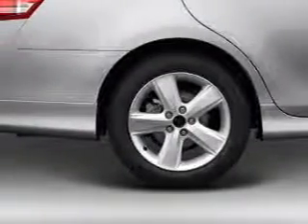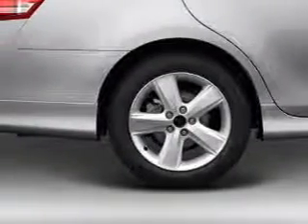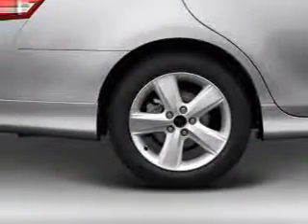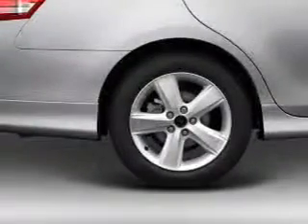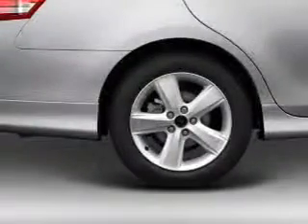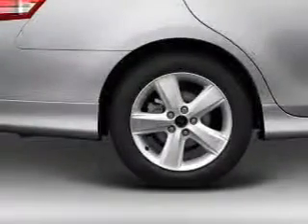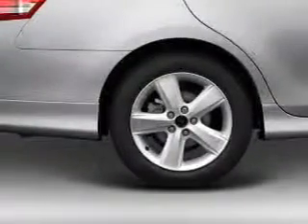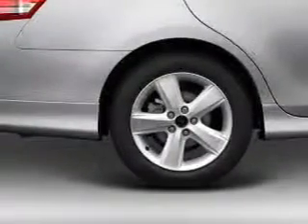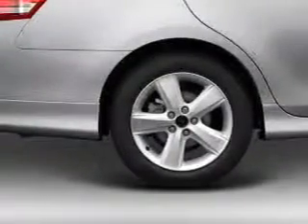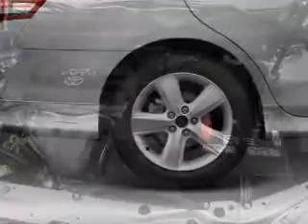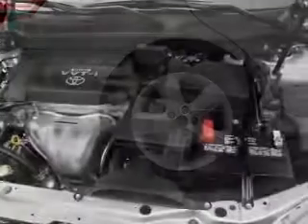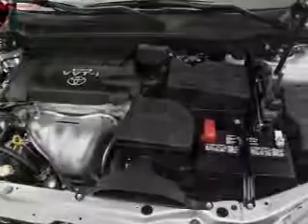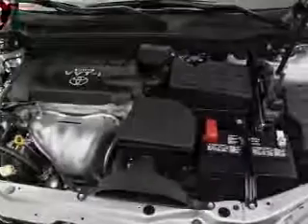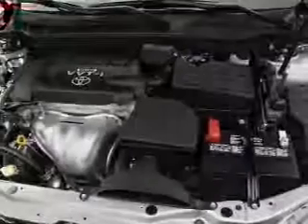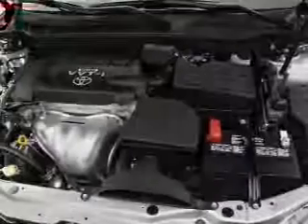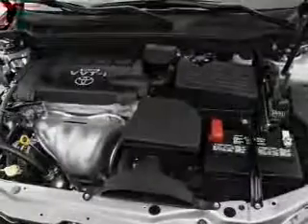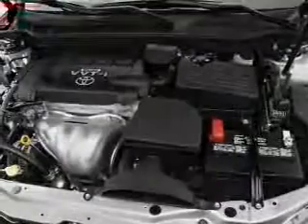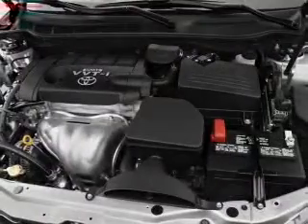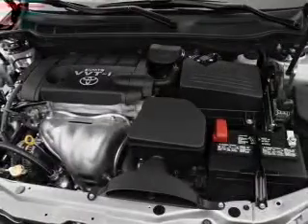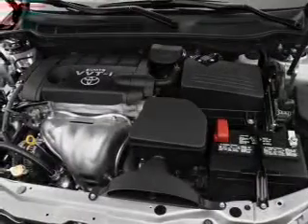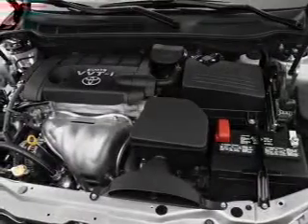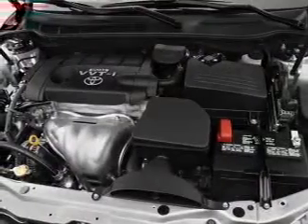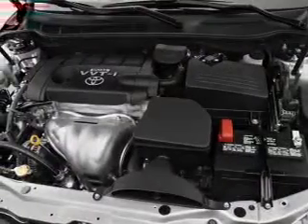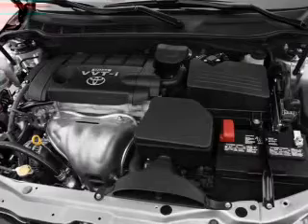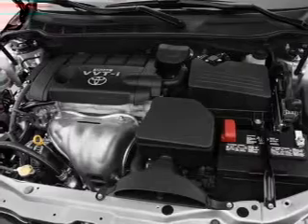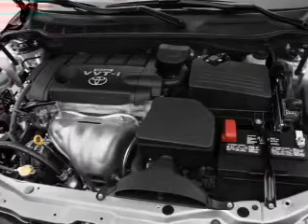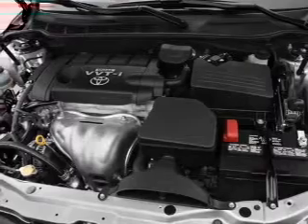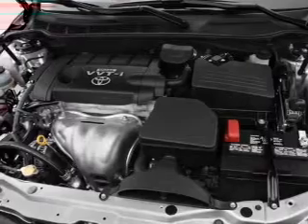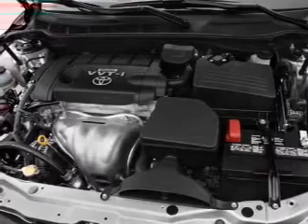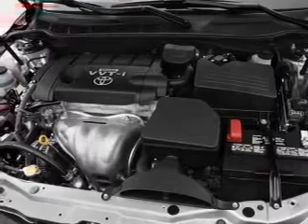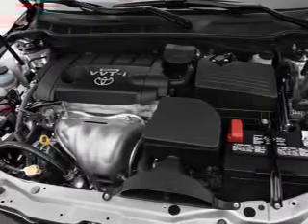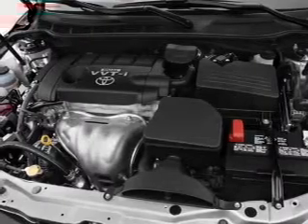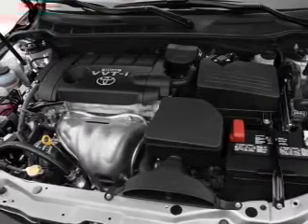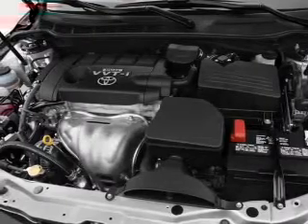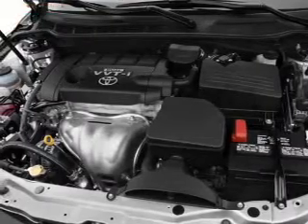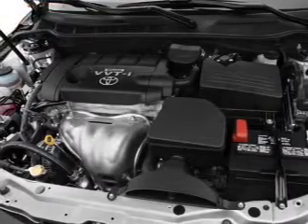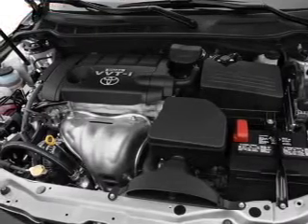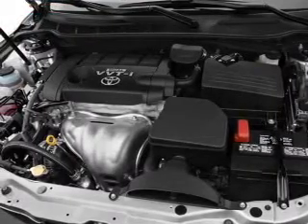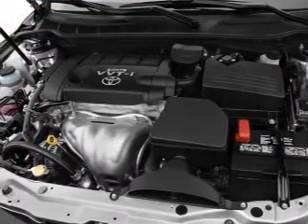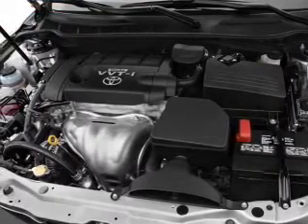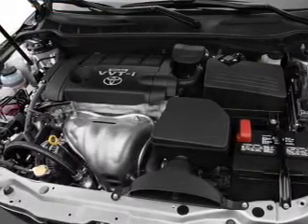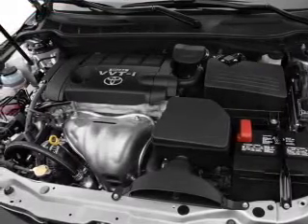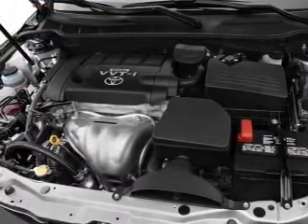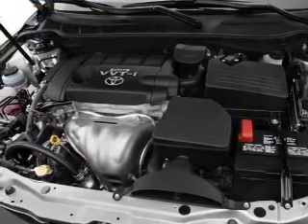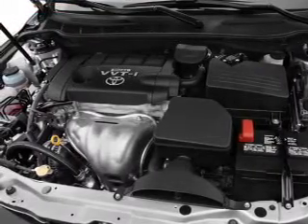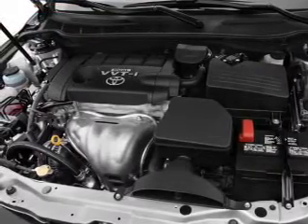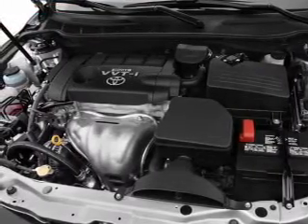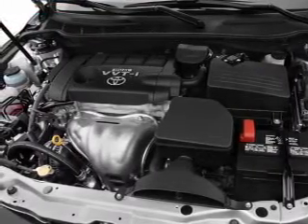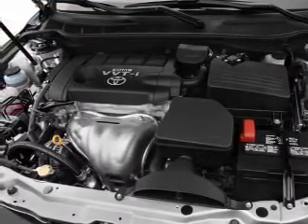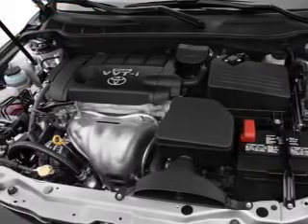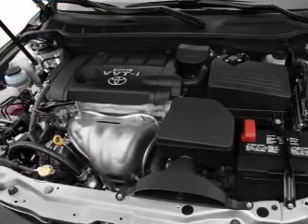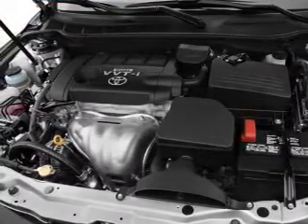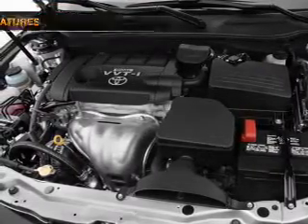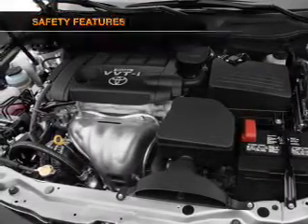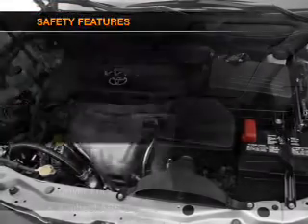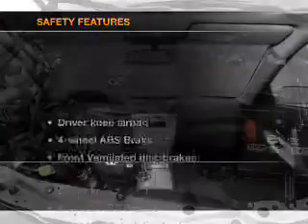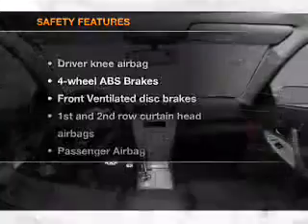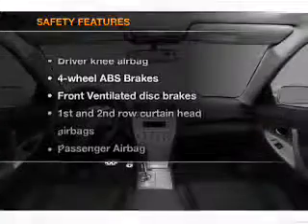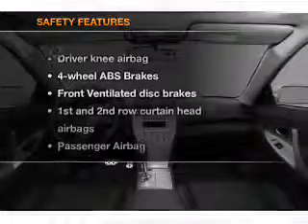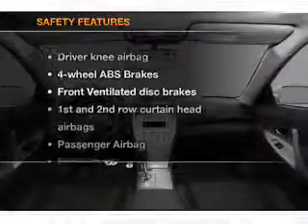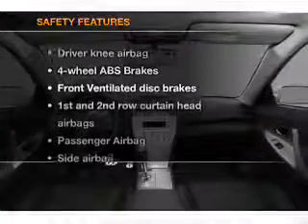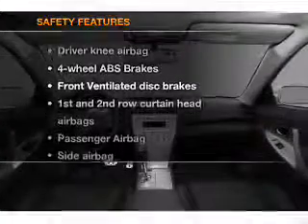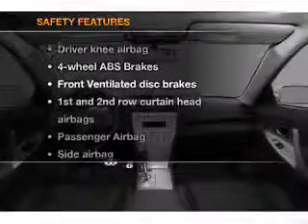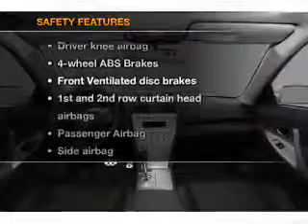Air conditioning, power windows, power steering, cruise control, power mirrors, and AM FM stereo with a CD player.